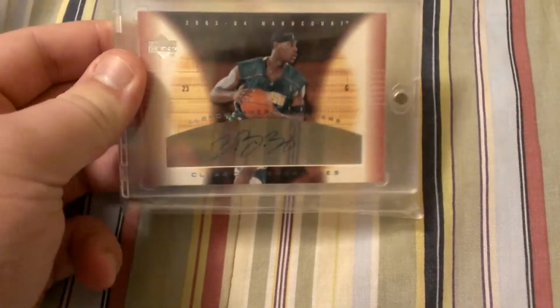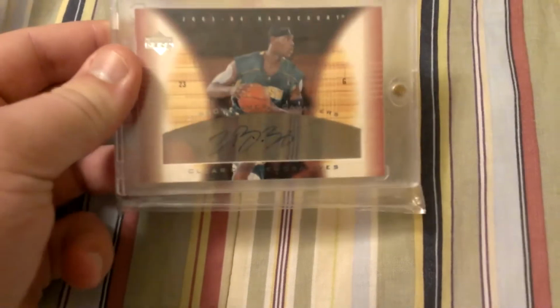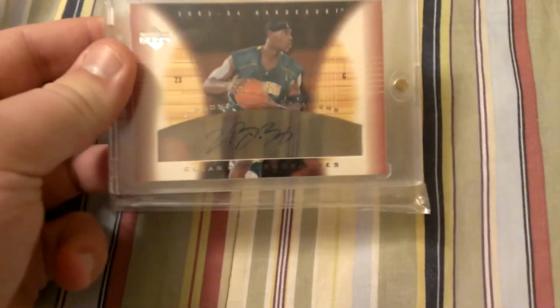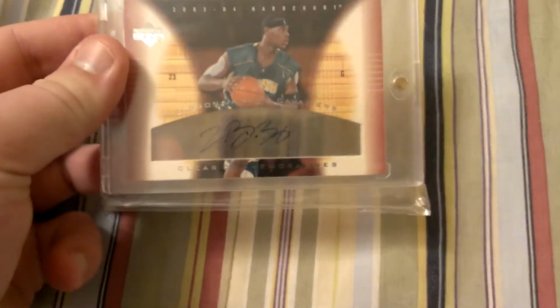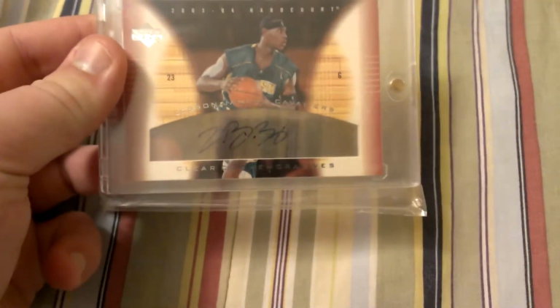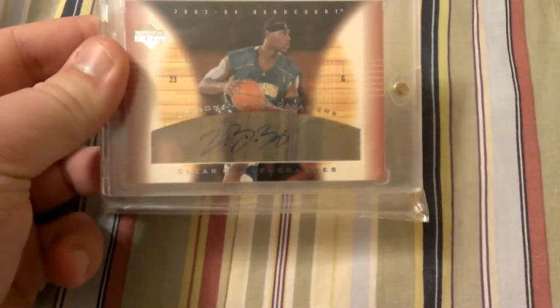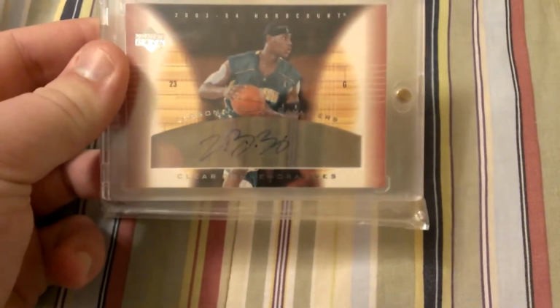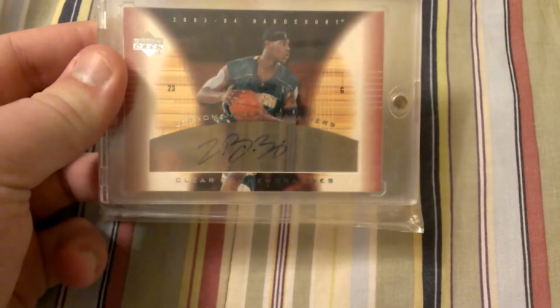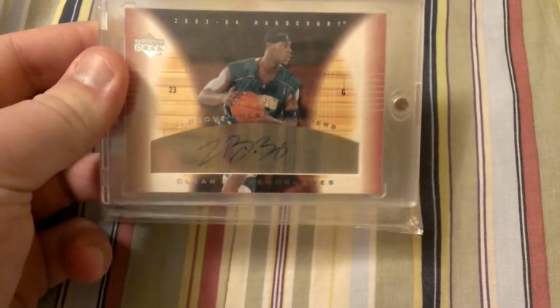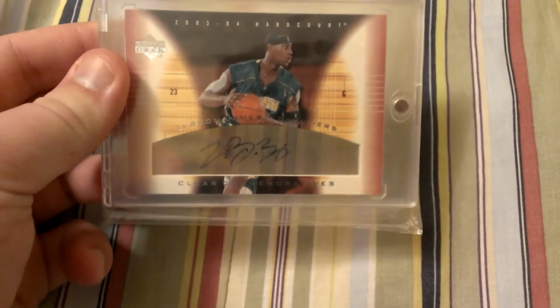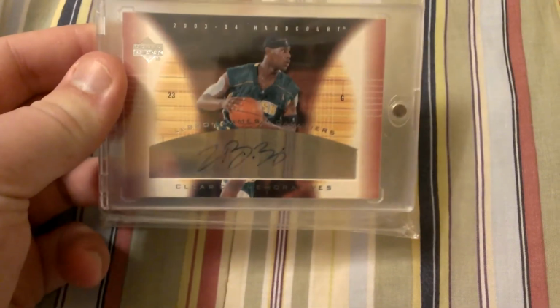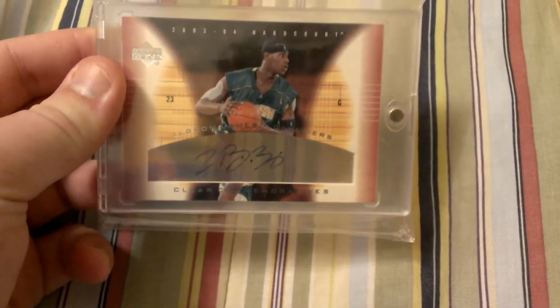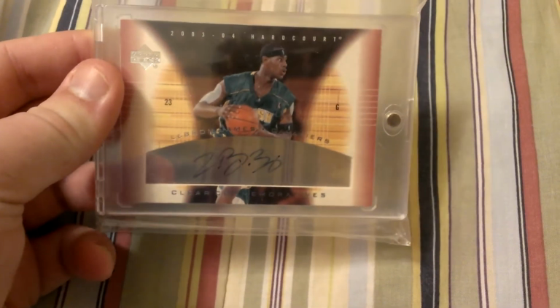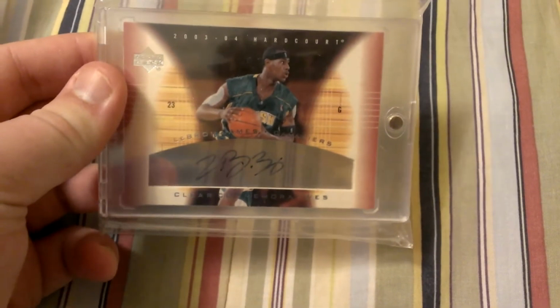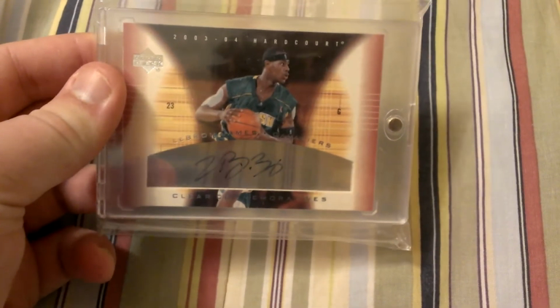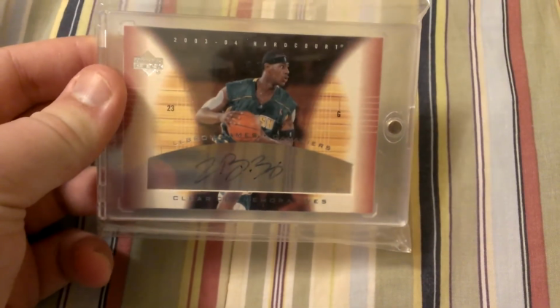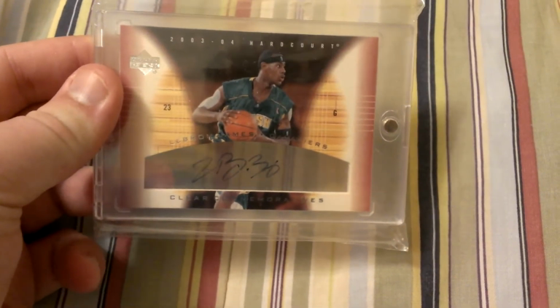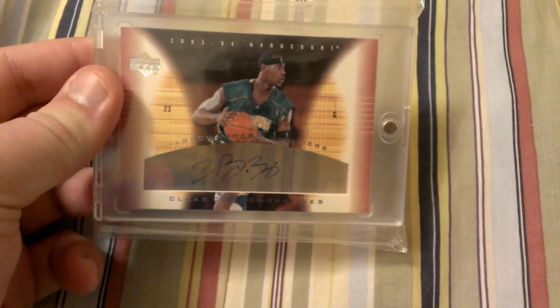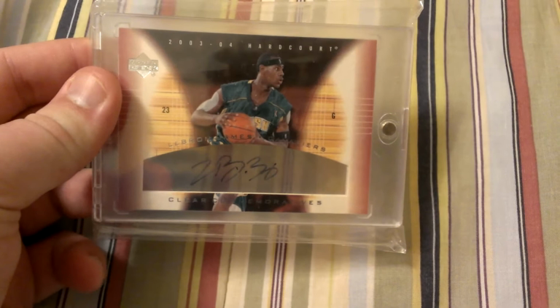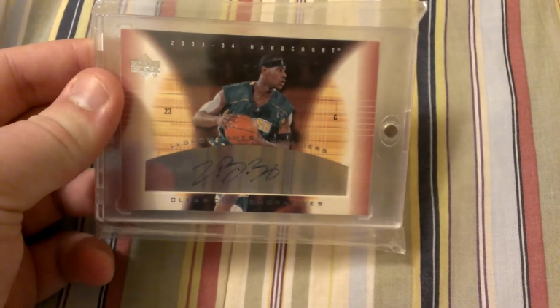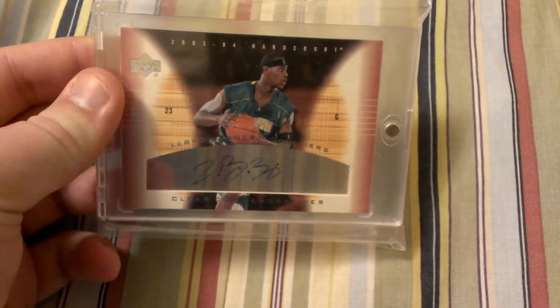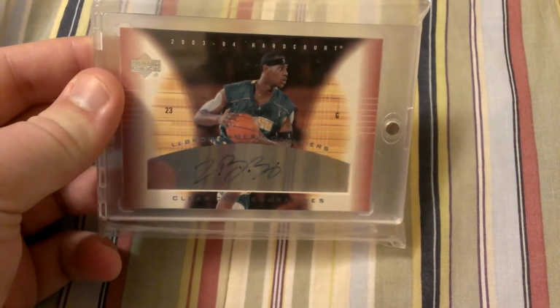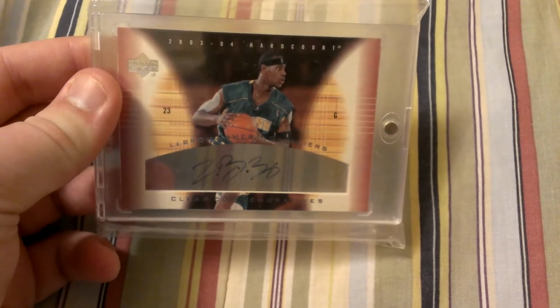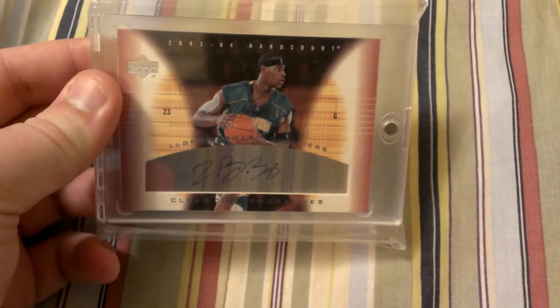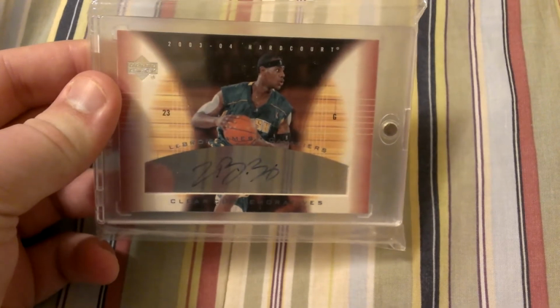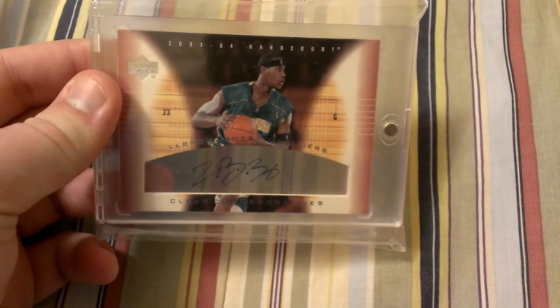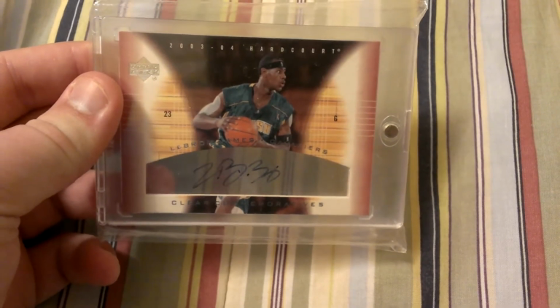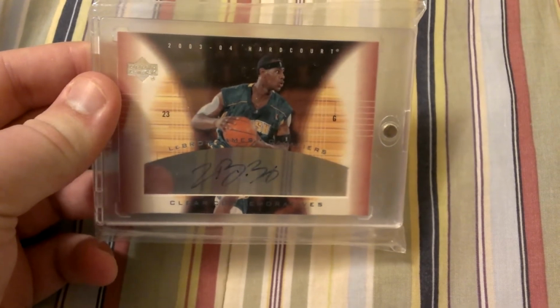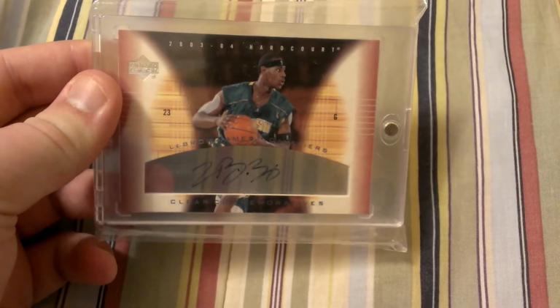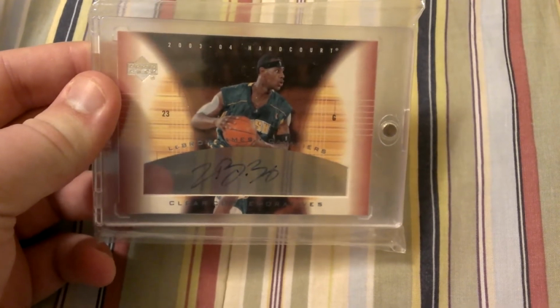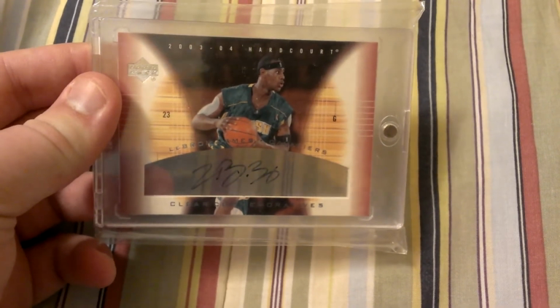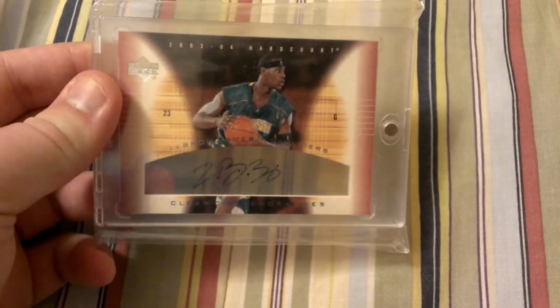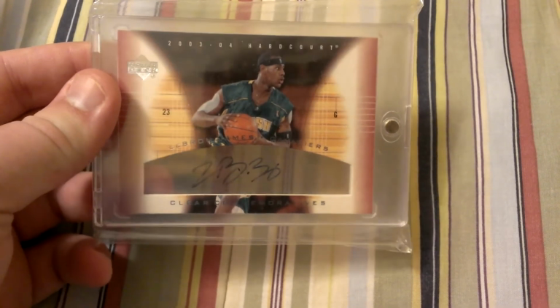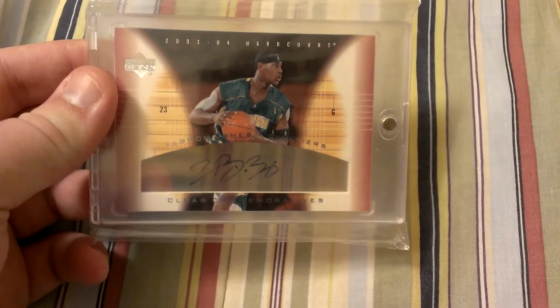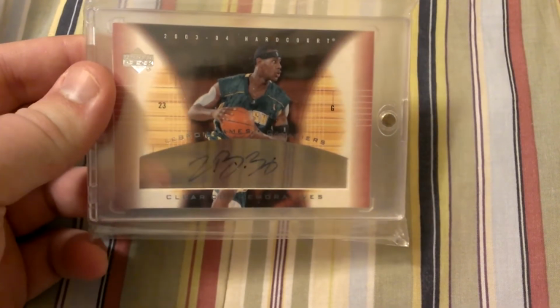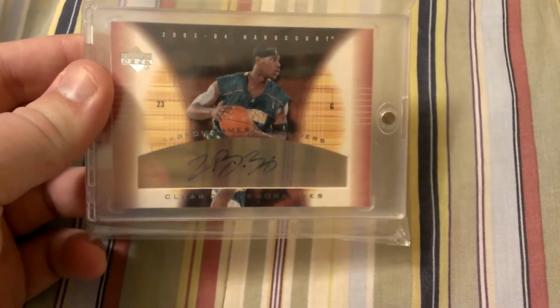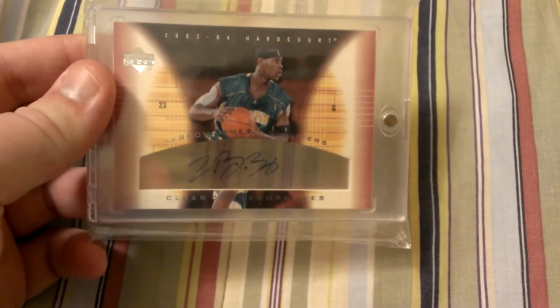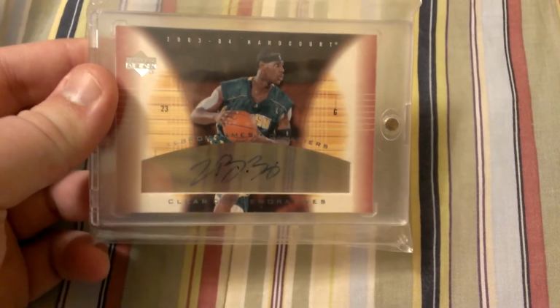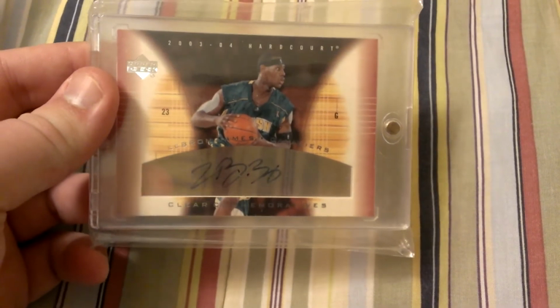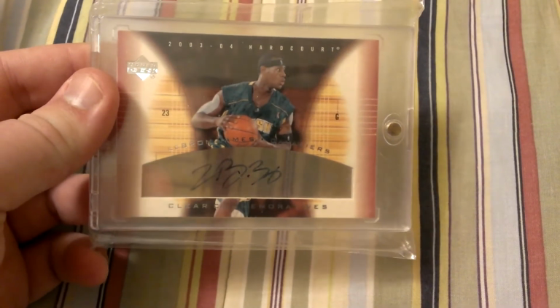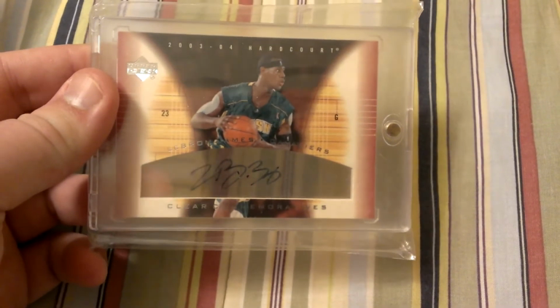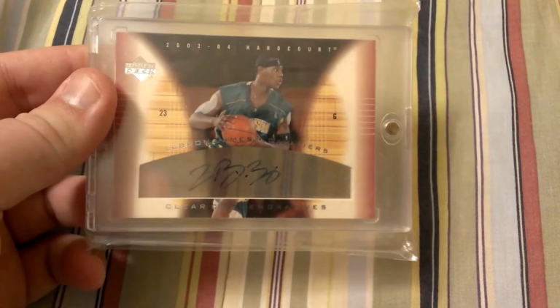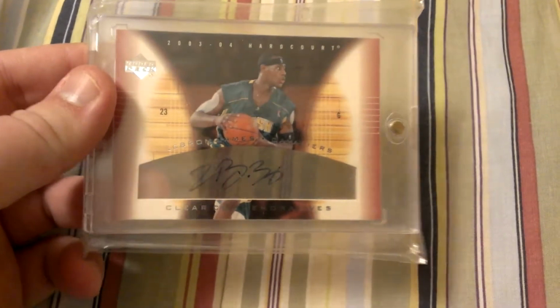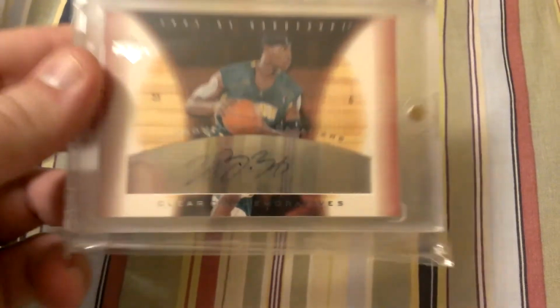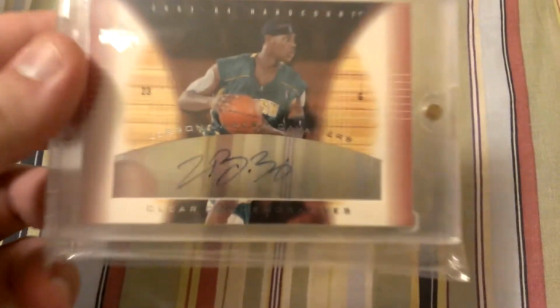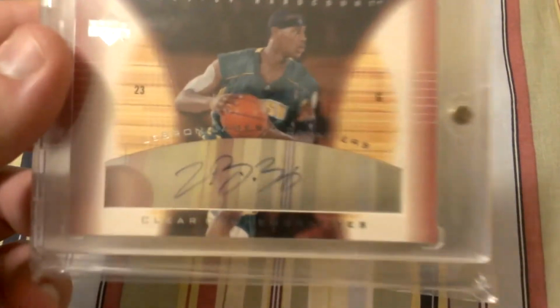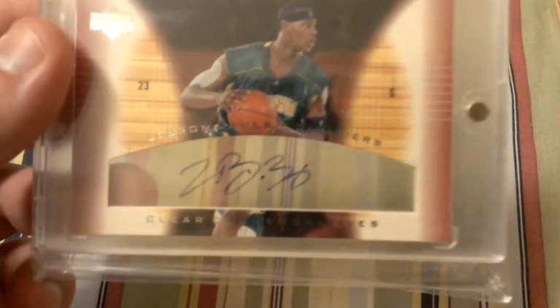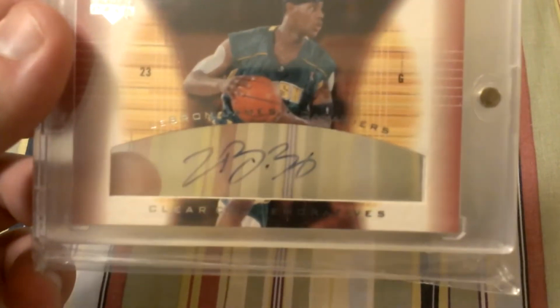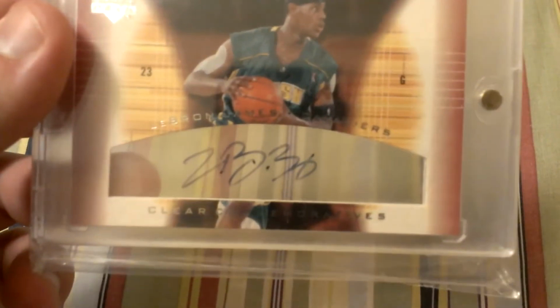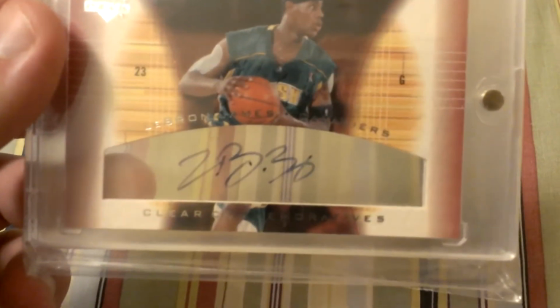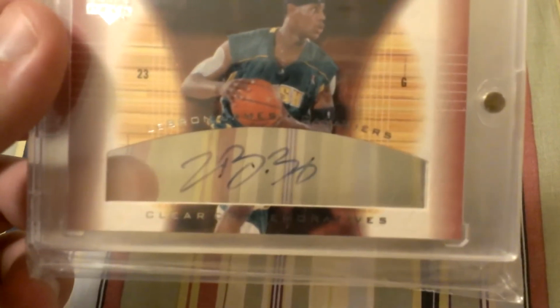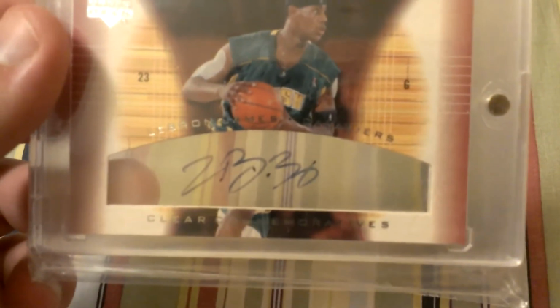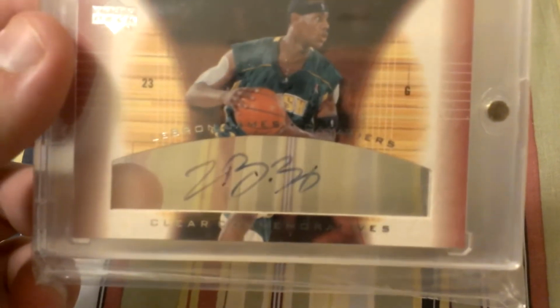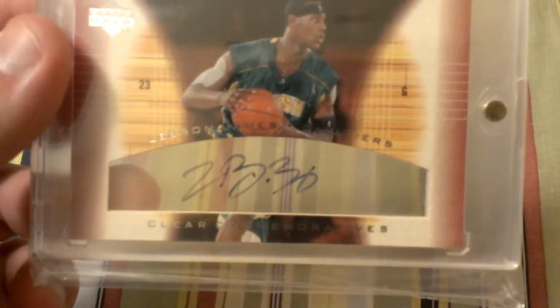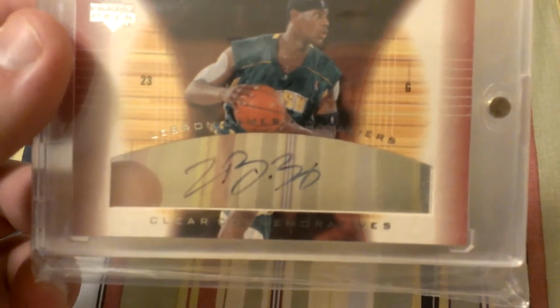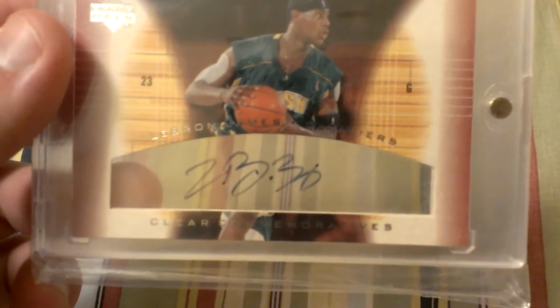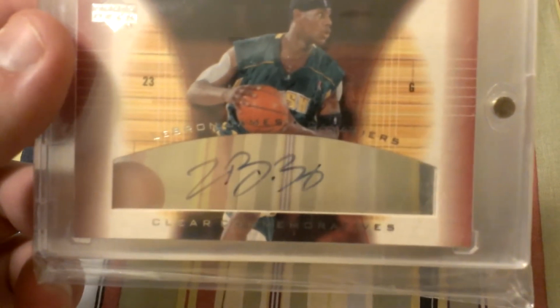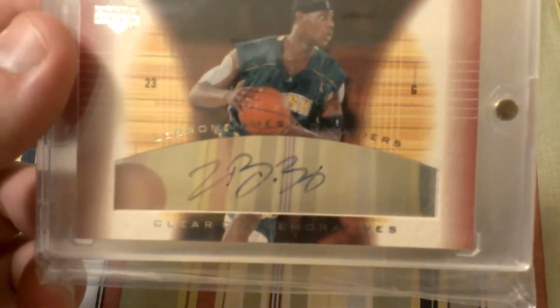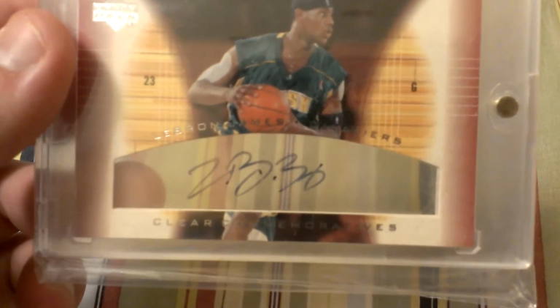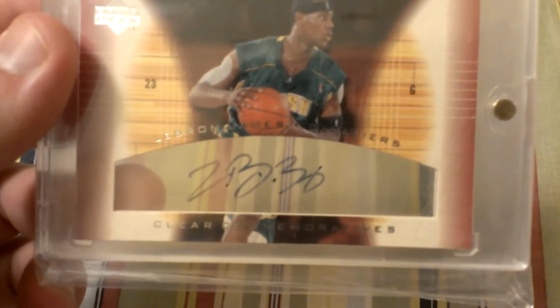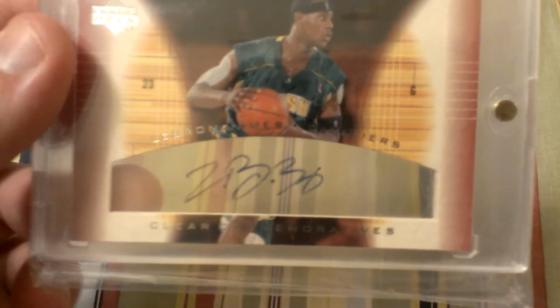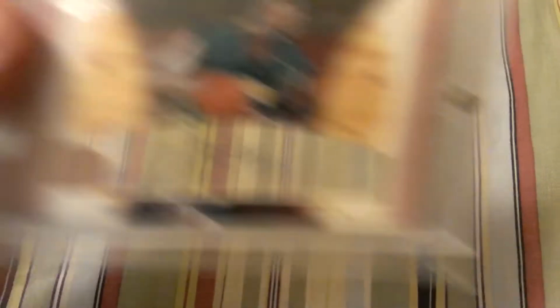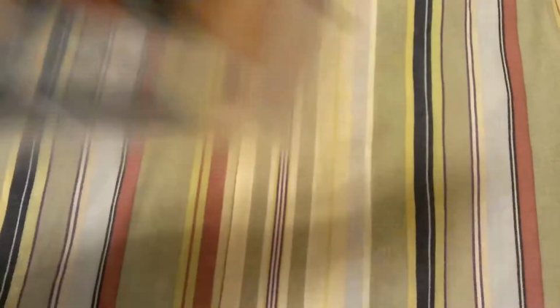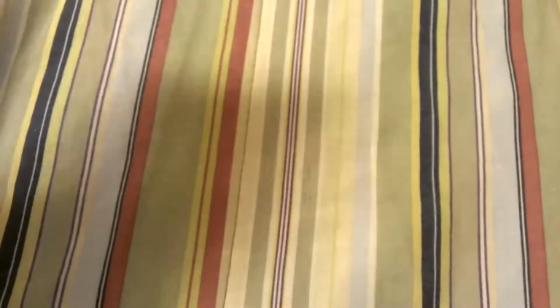LeBron James rookie autograph from 03-04 UD Hardcourt. The autograph is right there in the clear acetate.